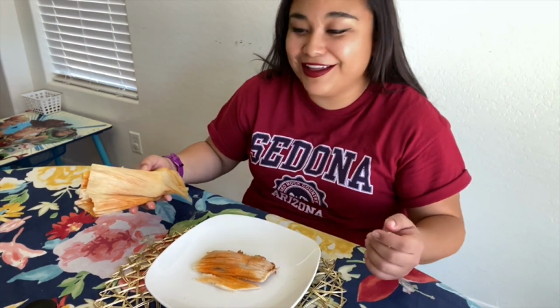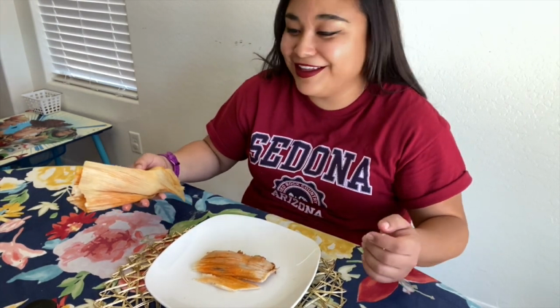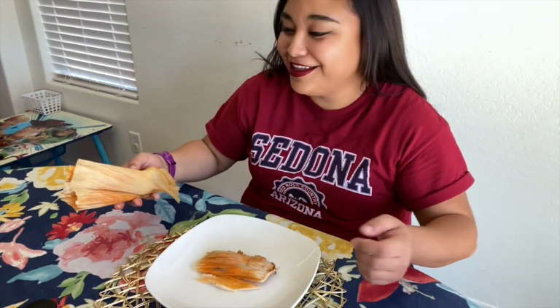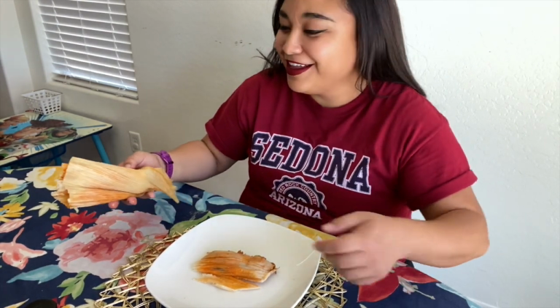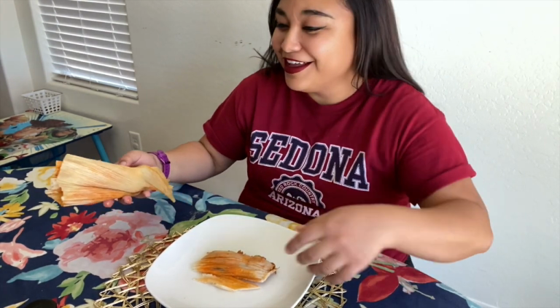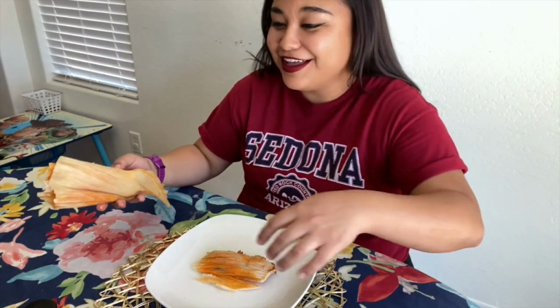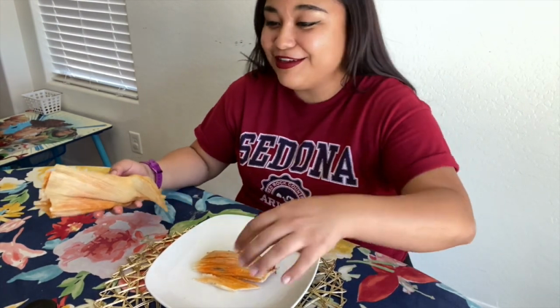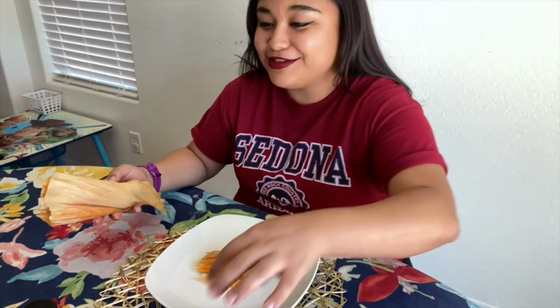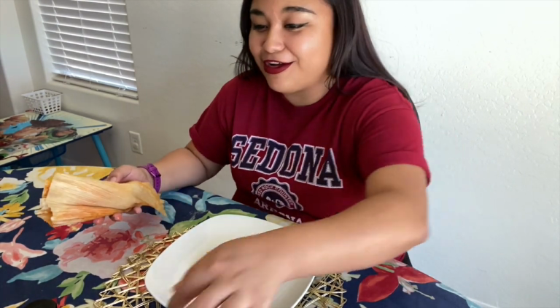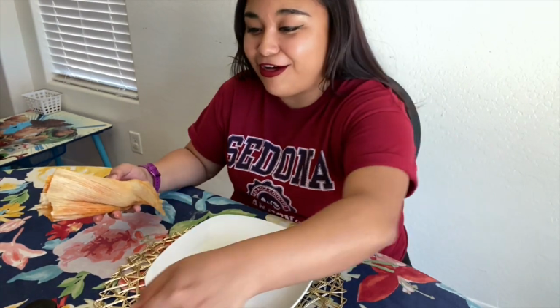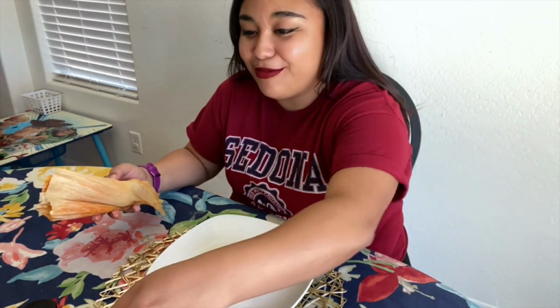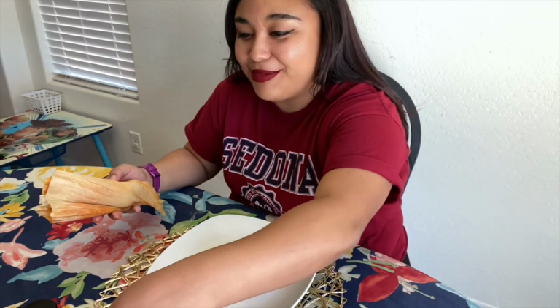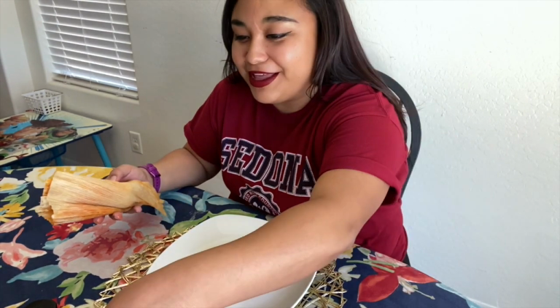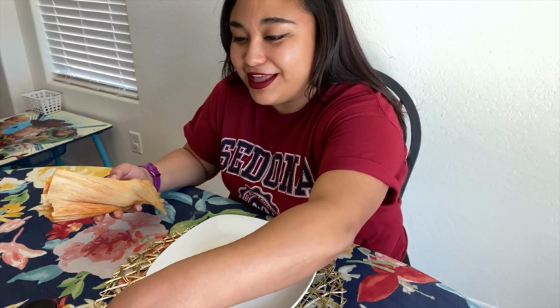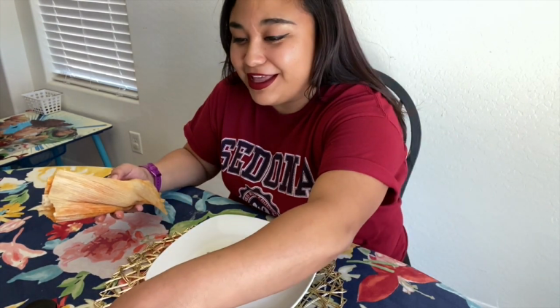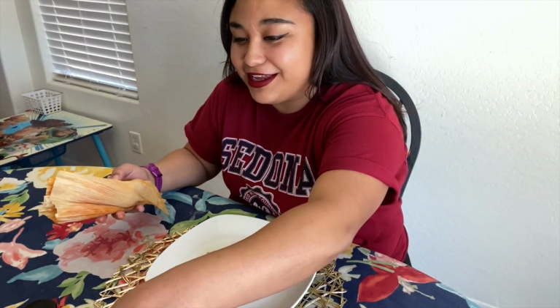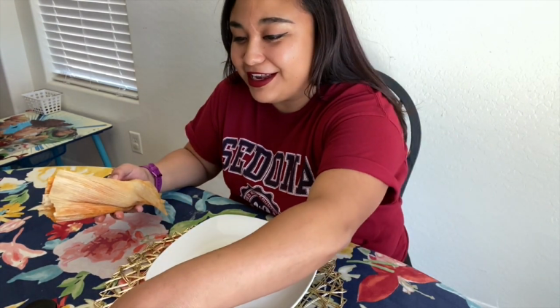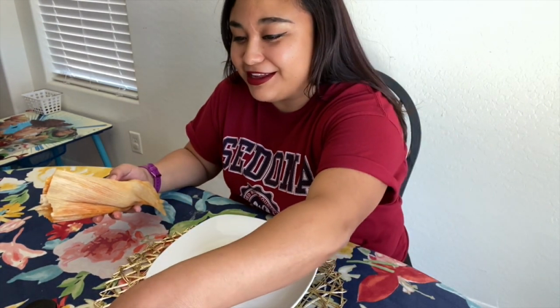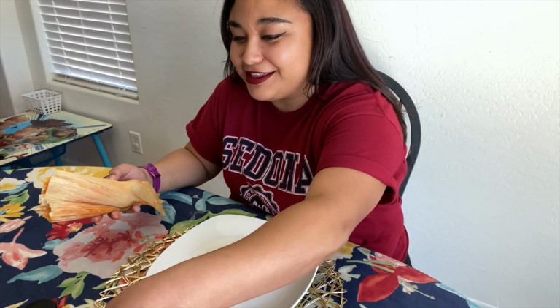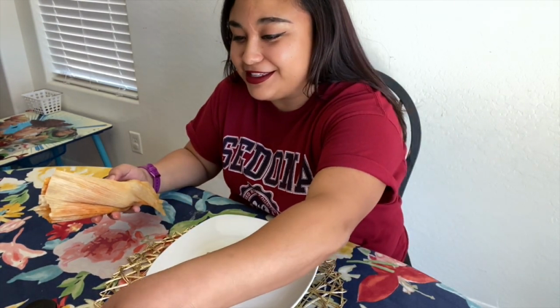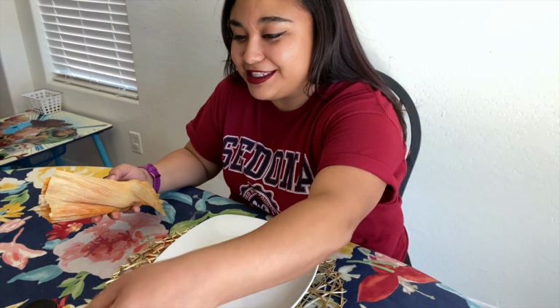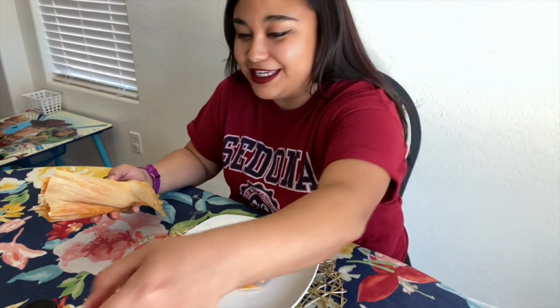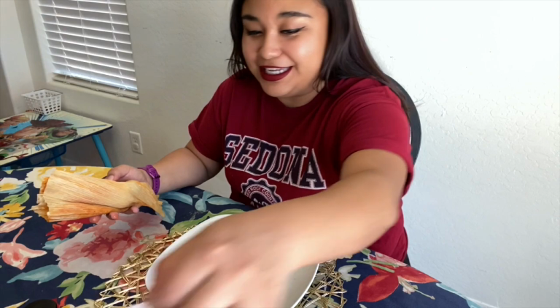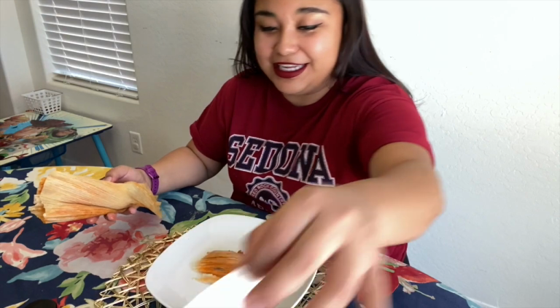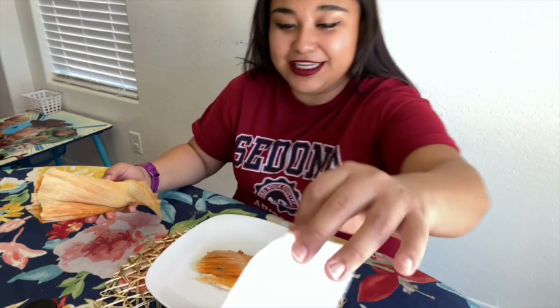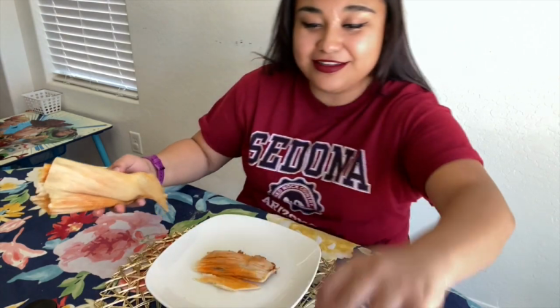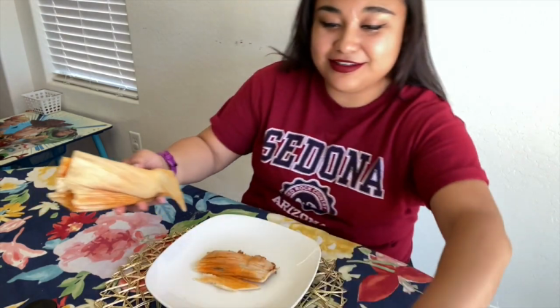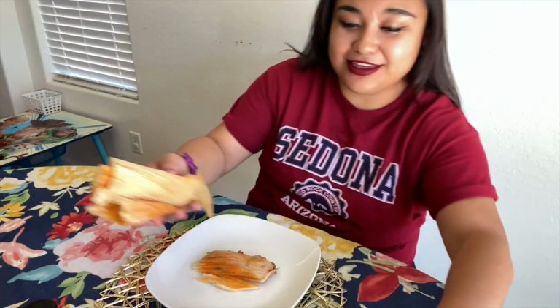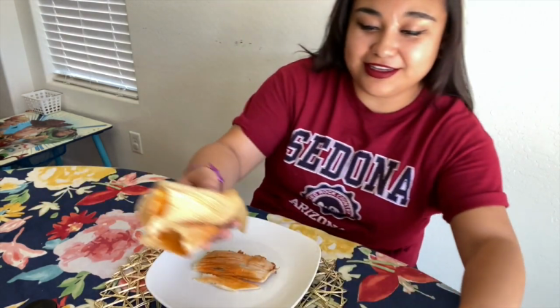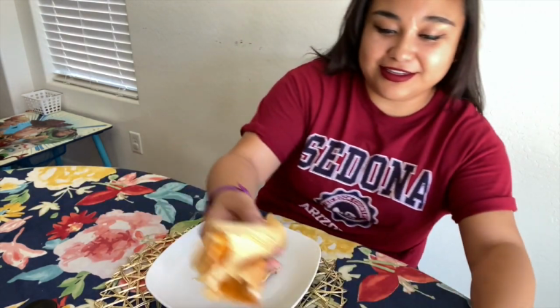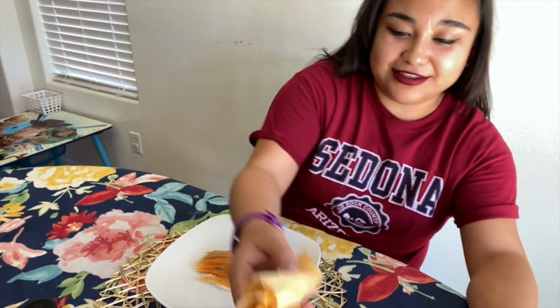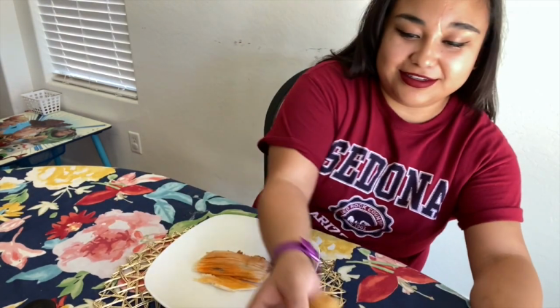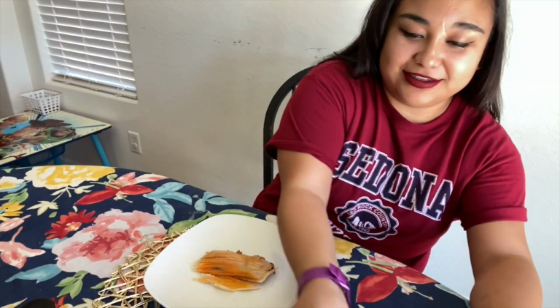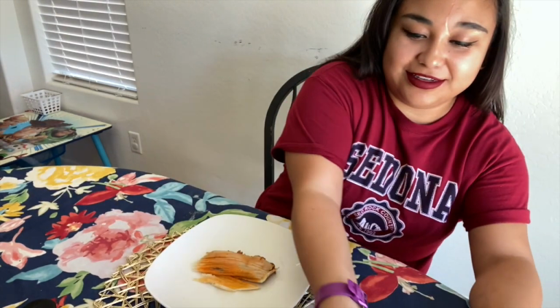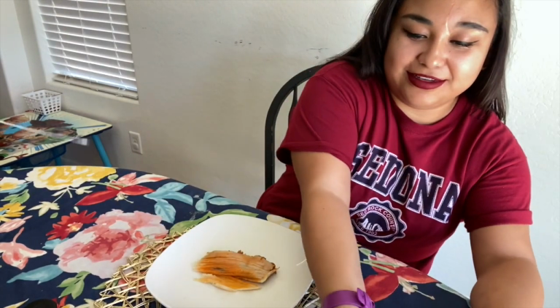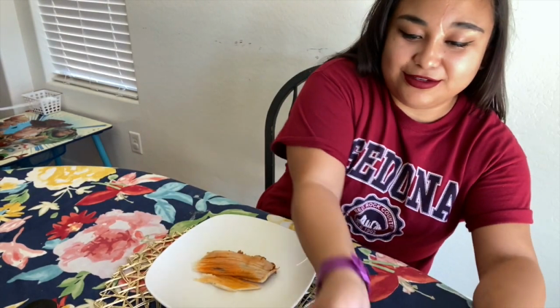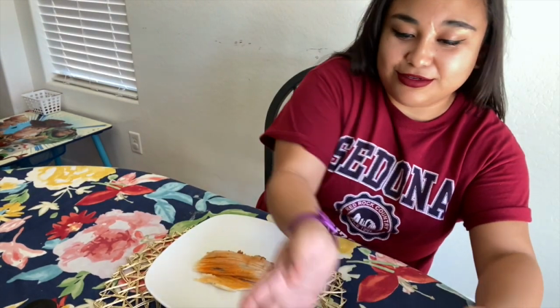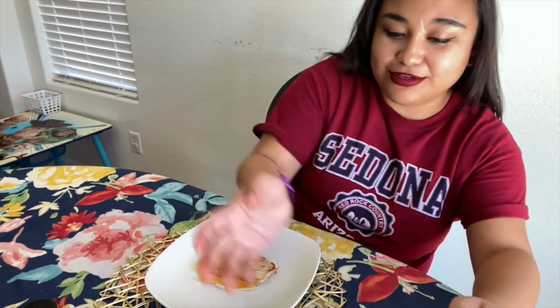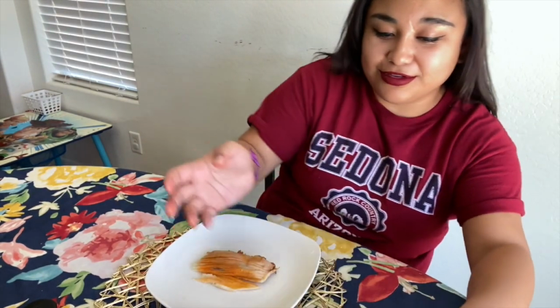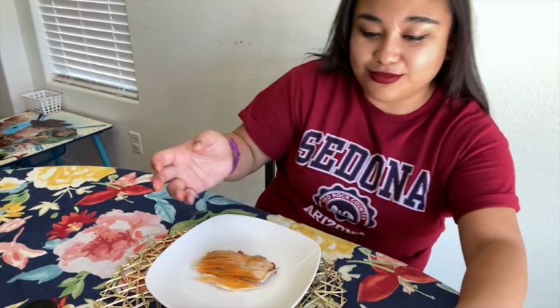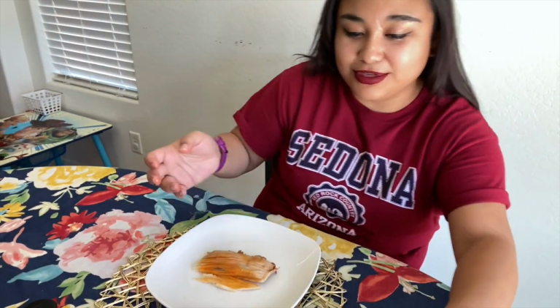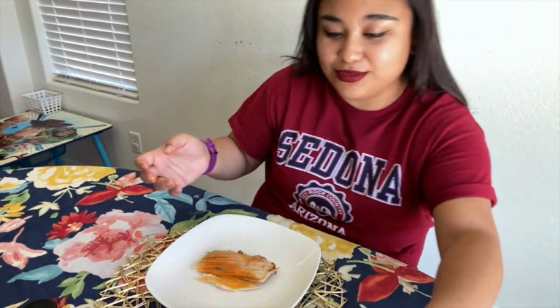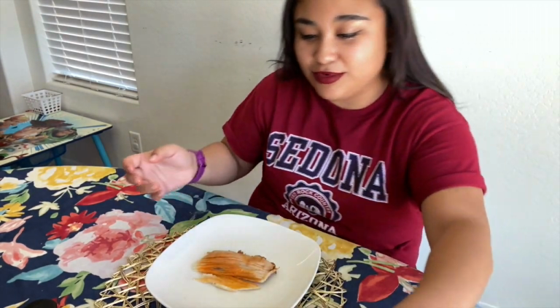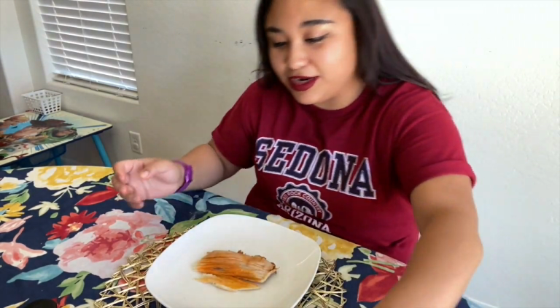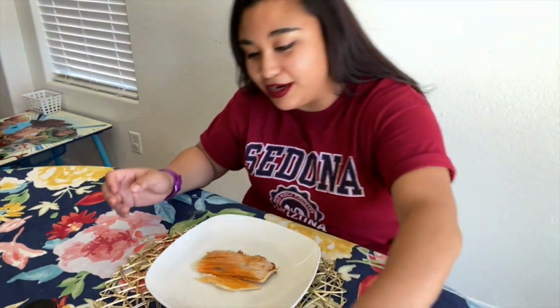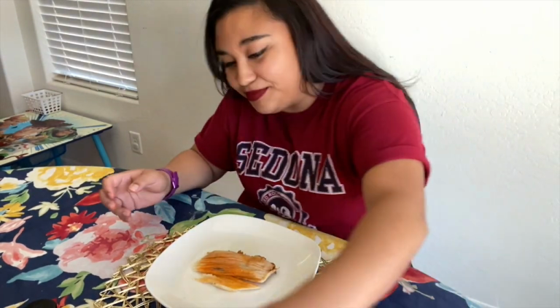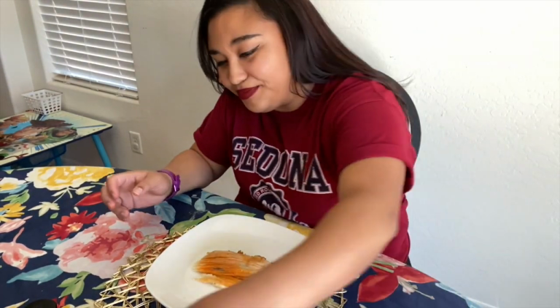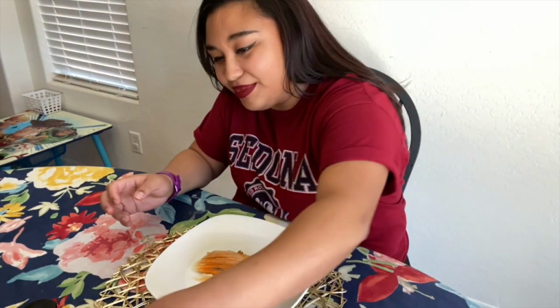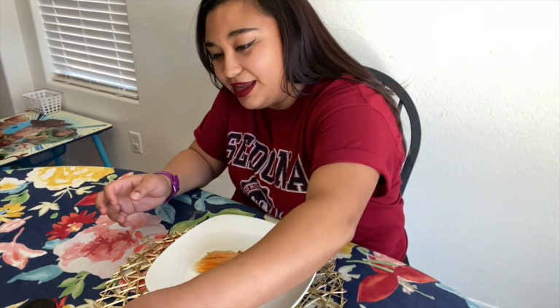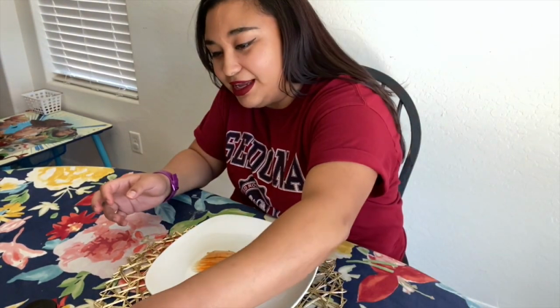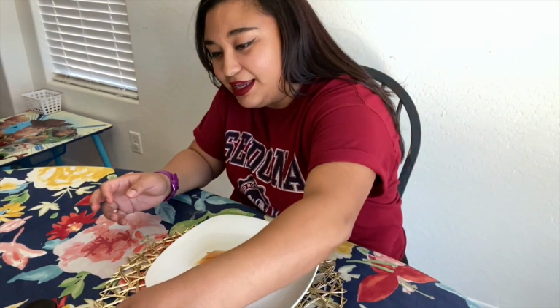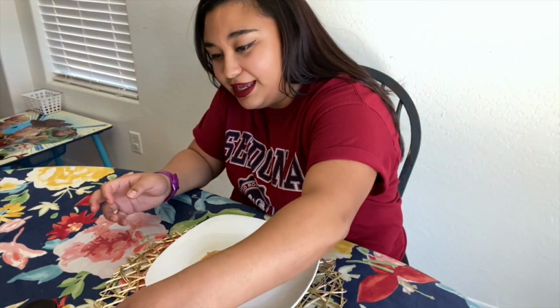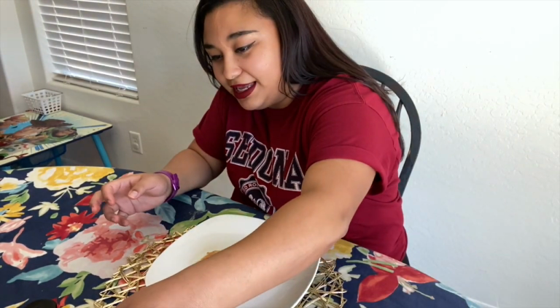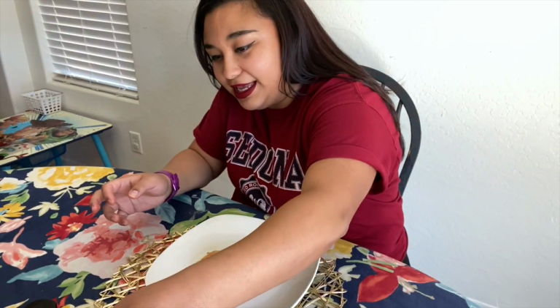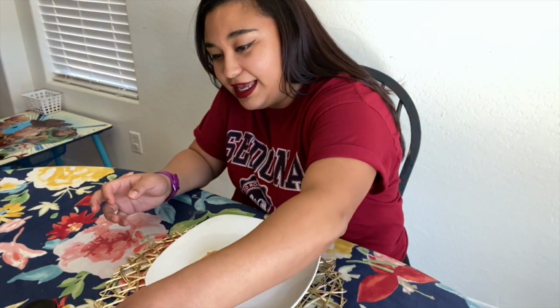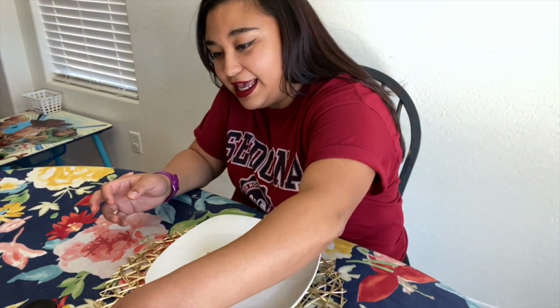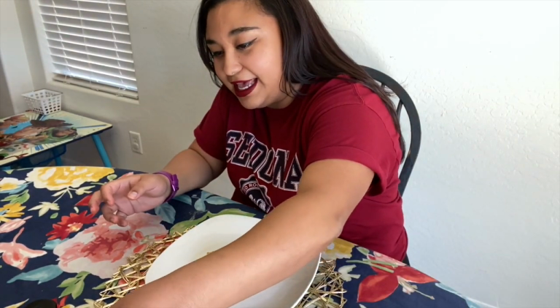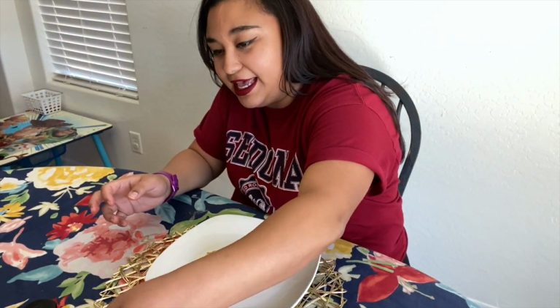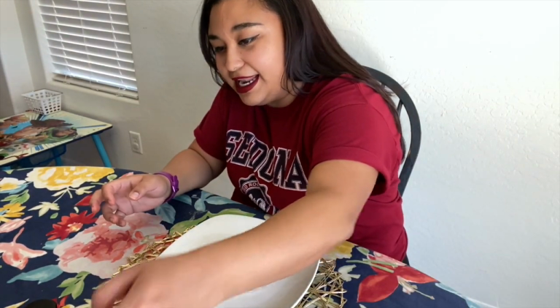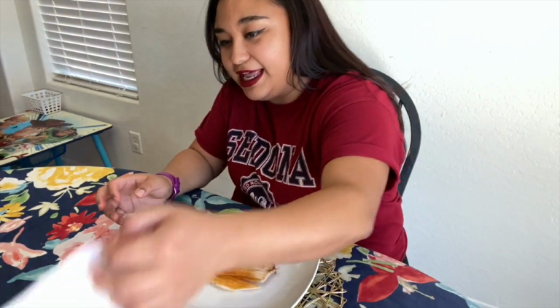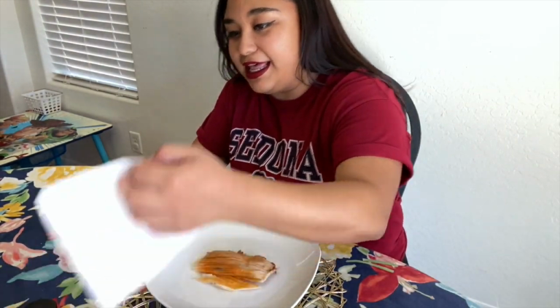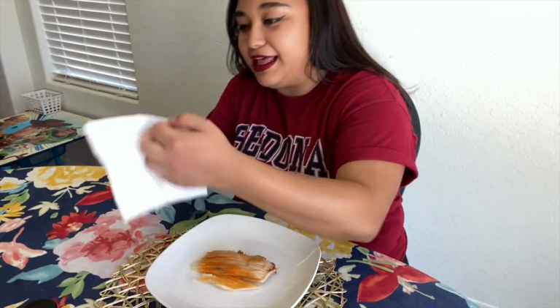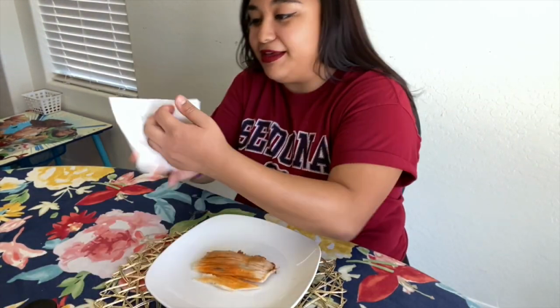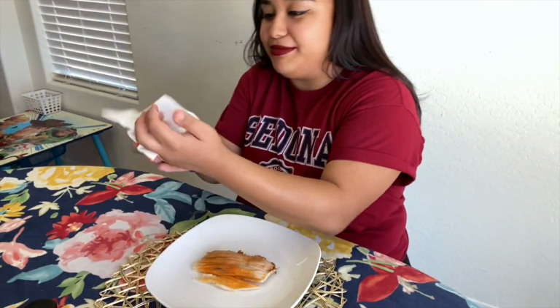It was all big and now it's tiny — it's because it was one of those ones made with two little corn husks.